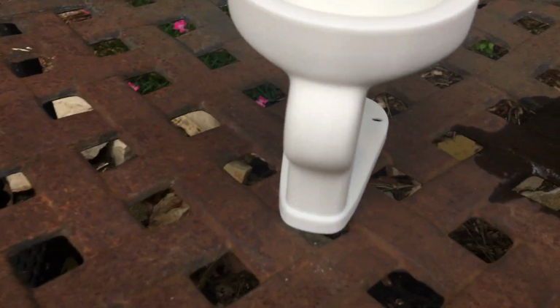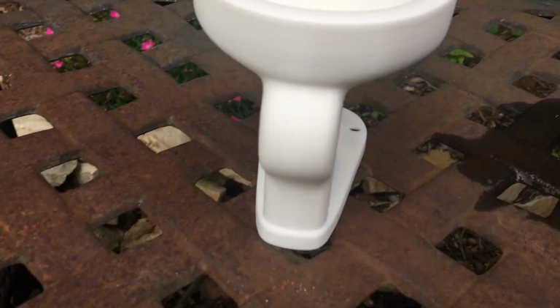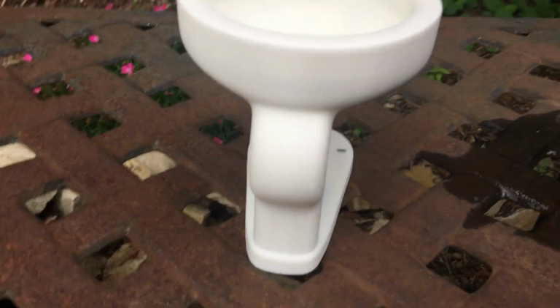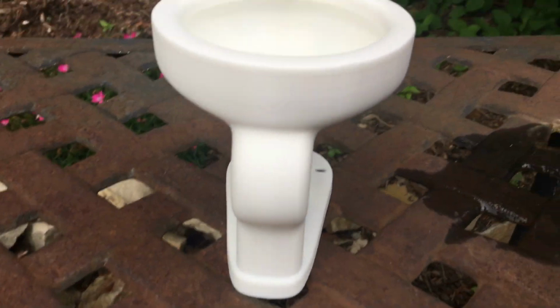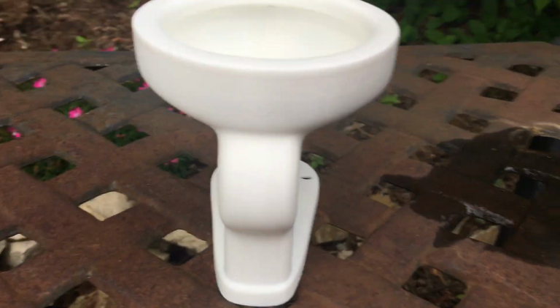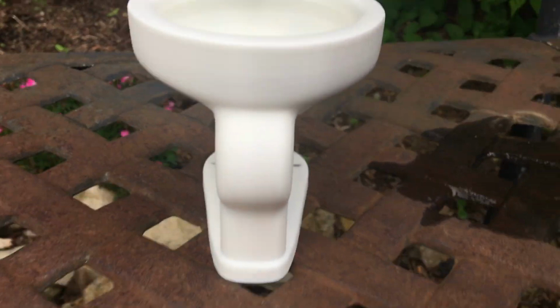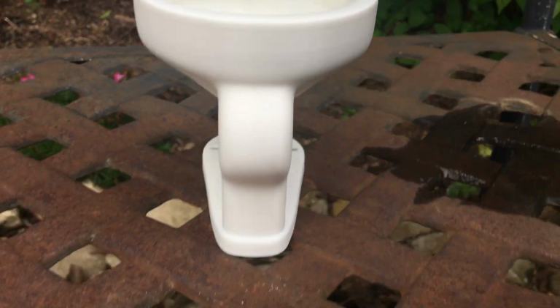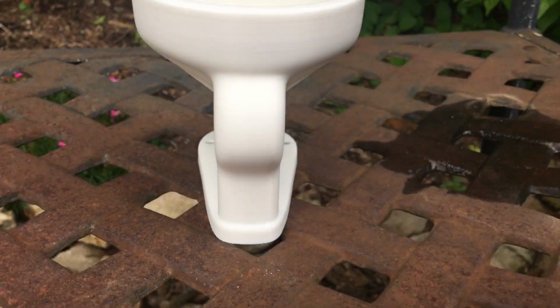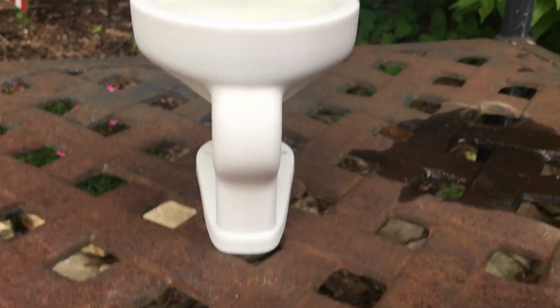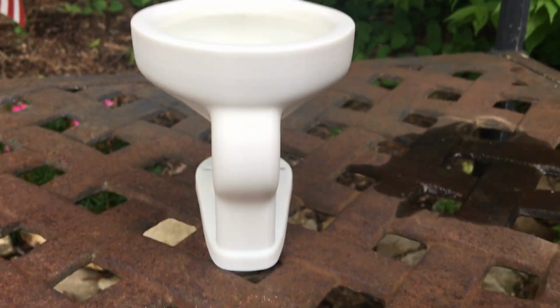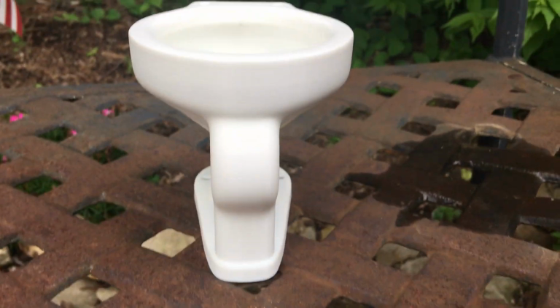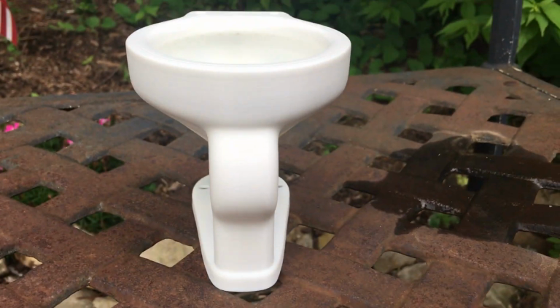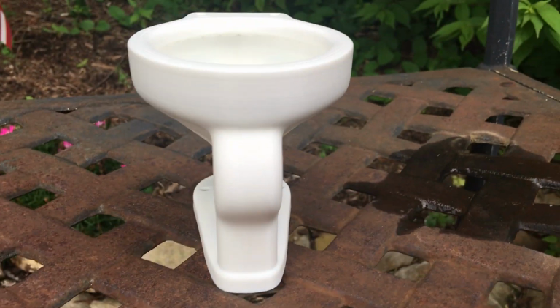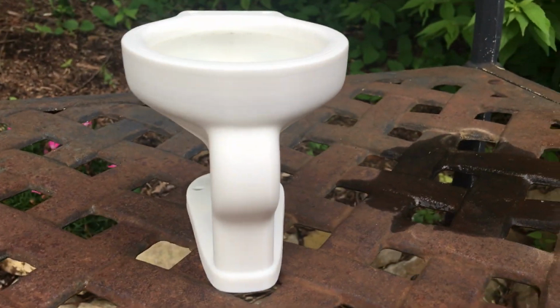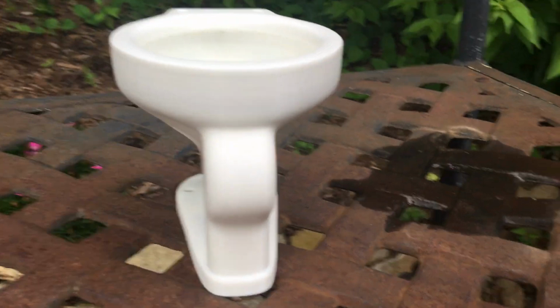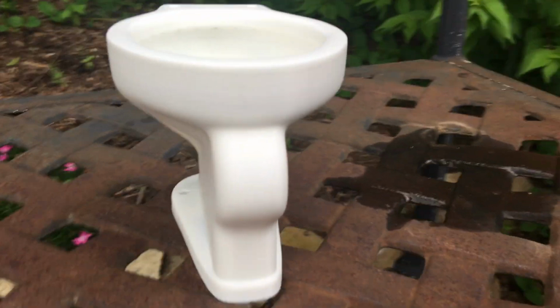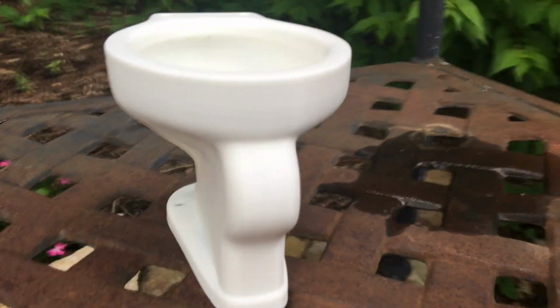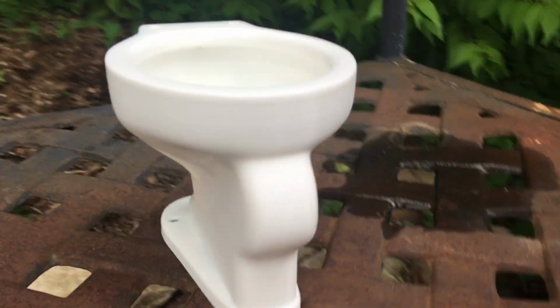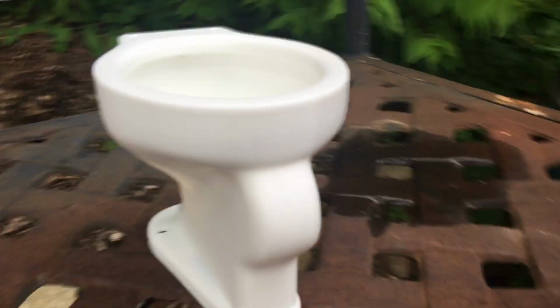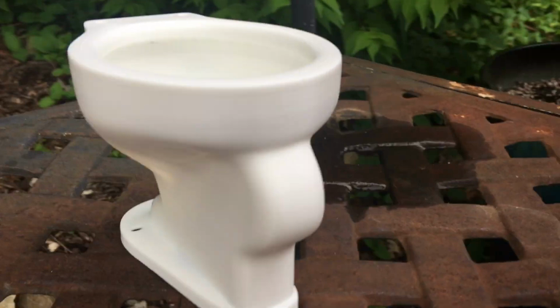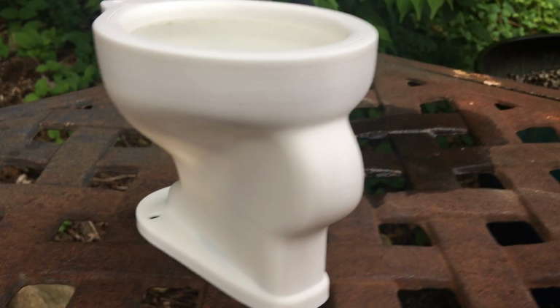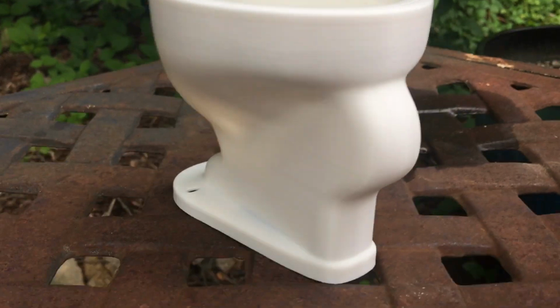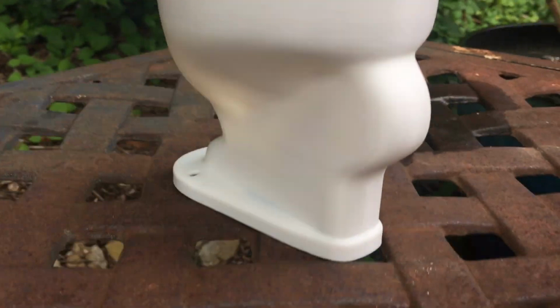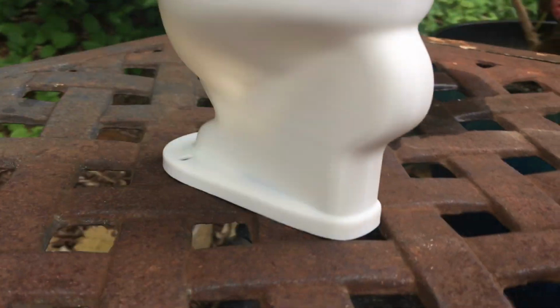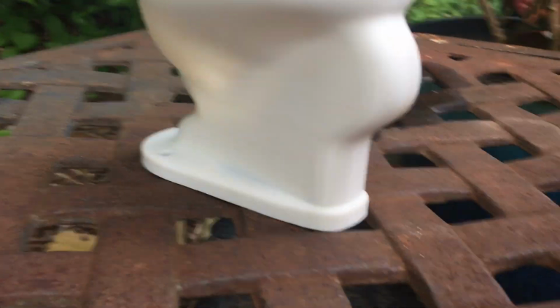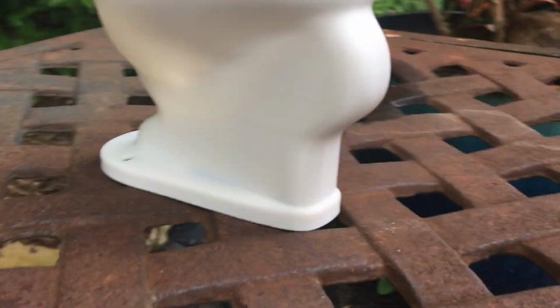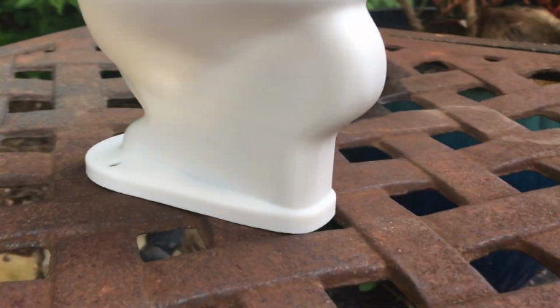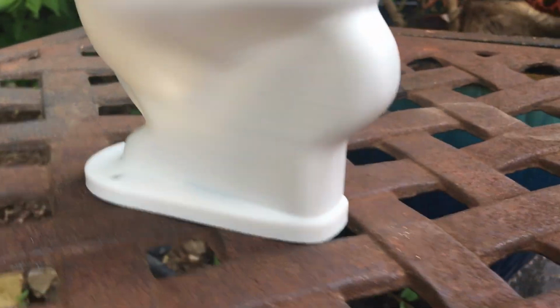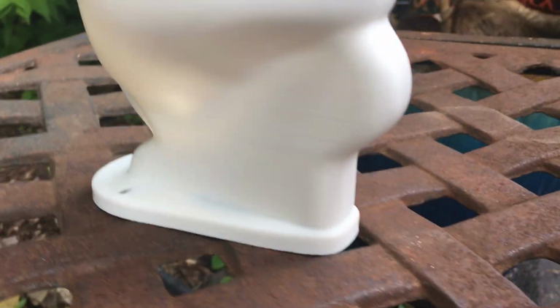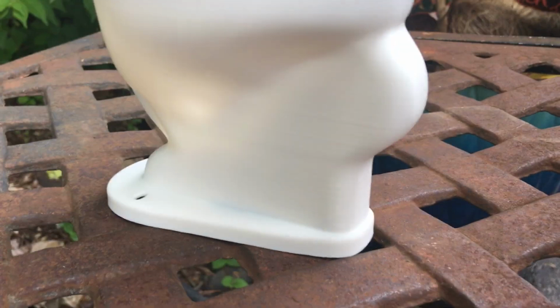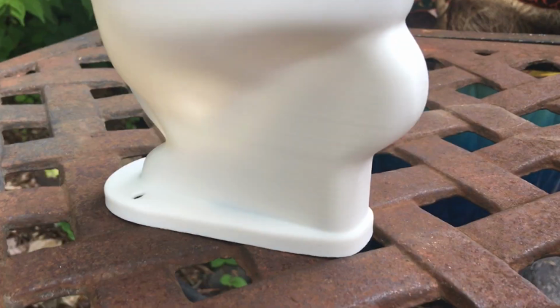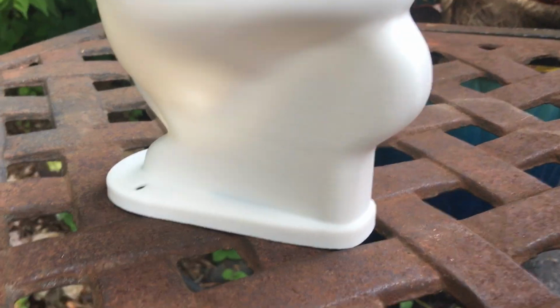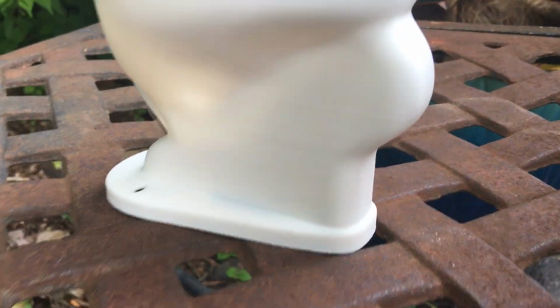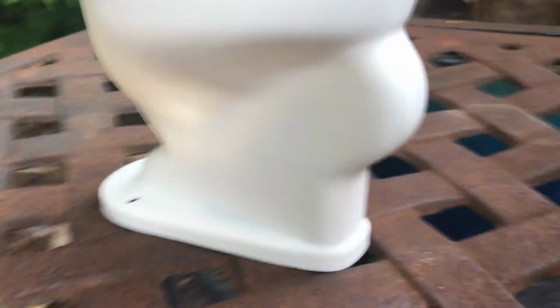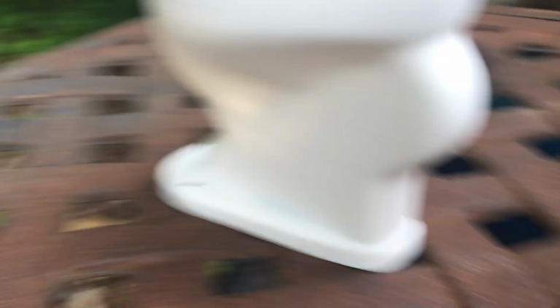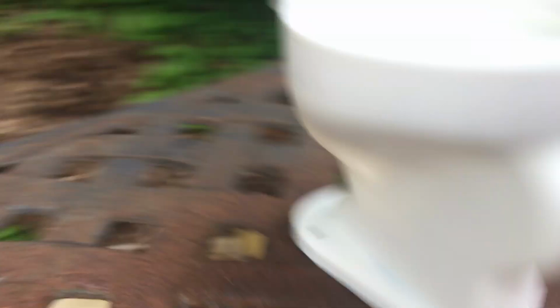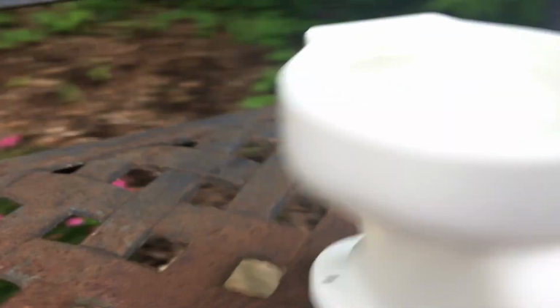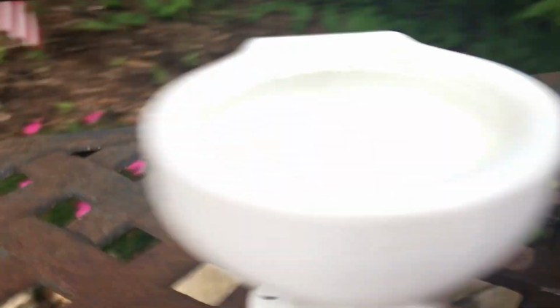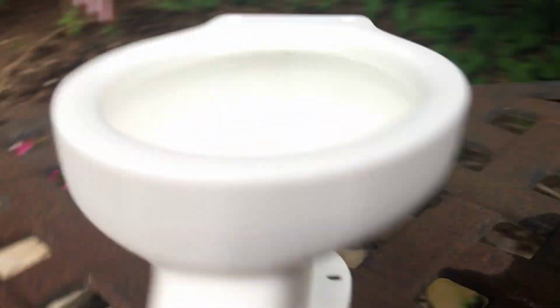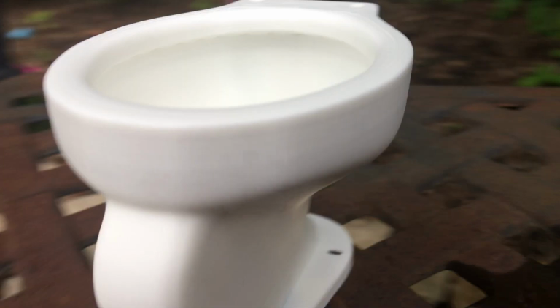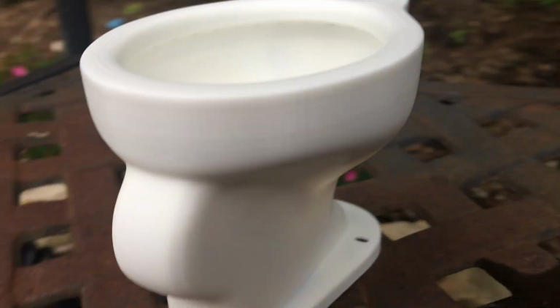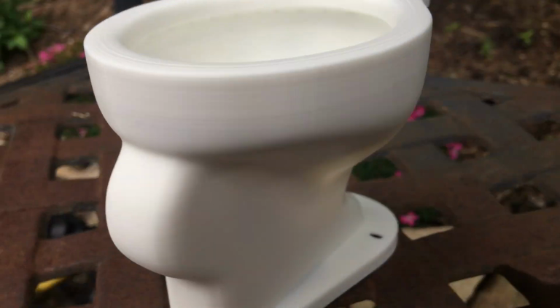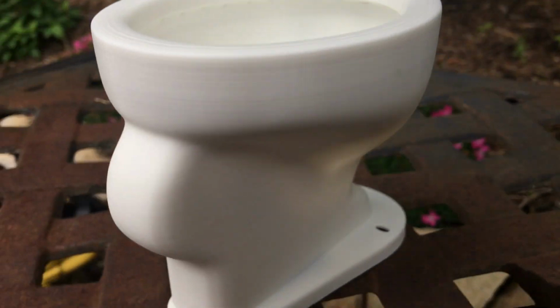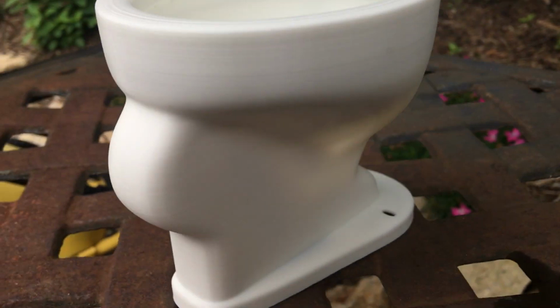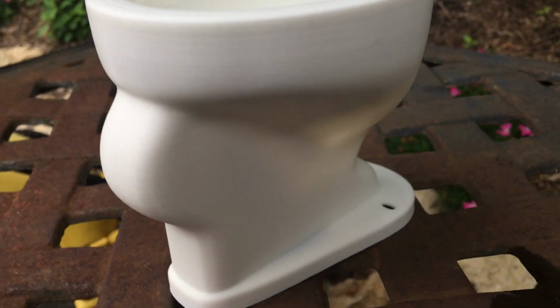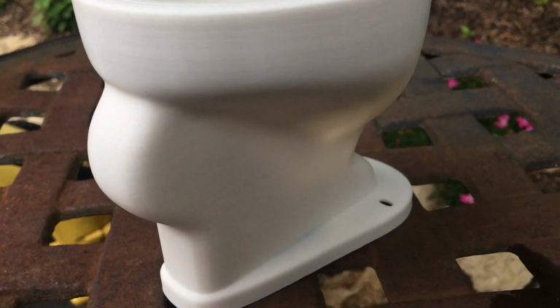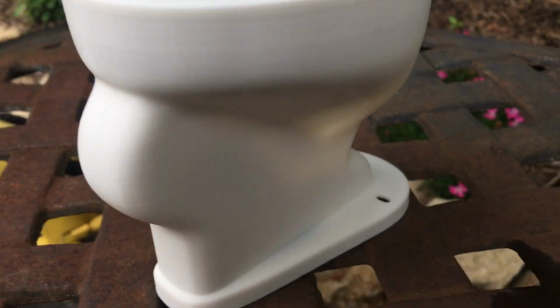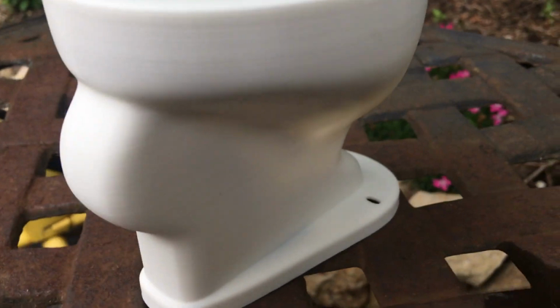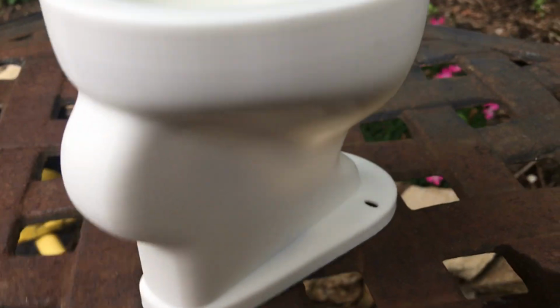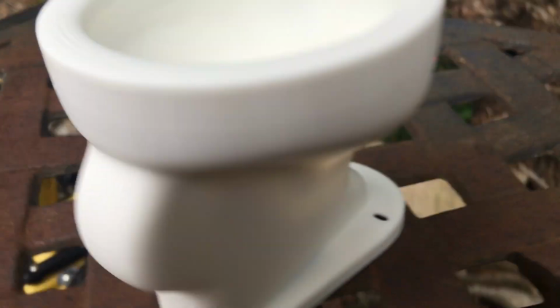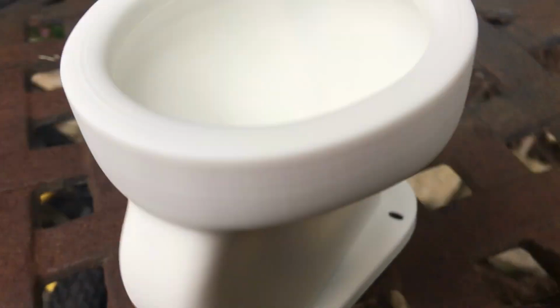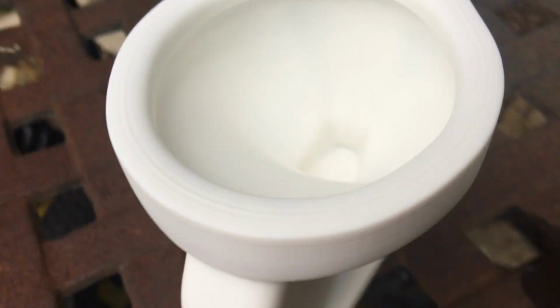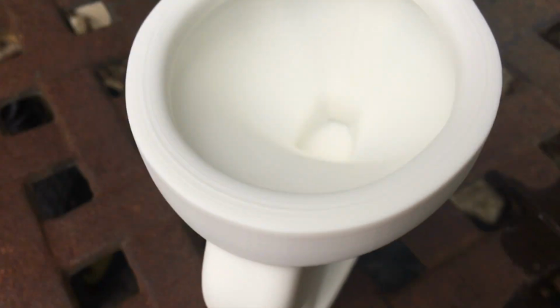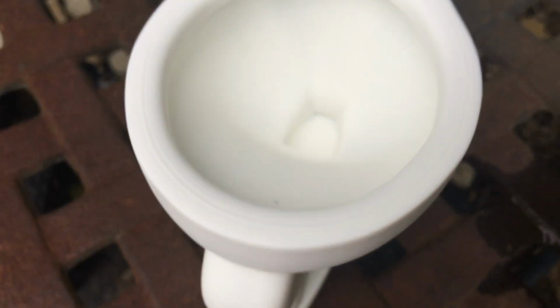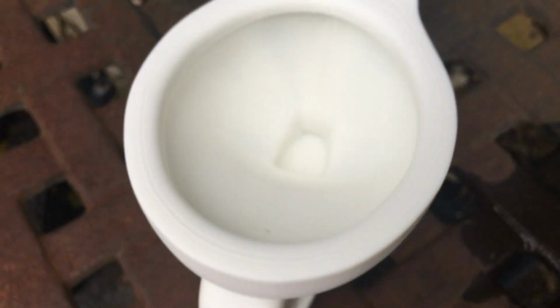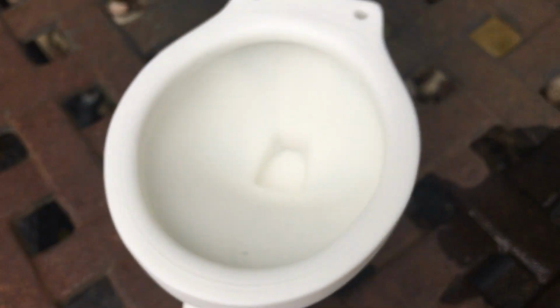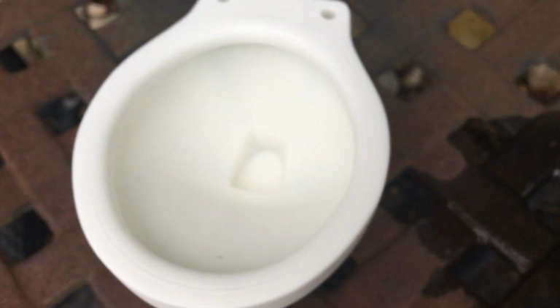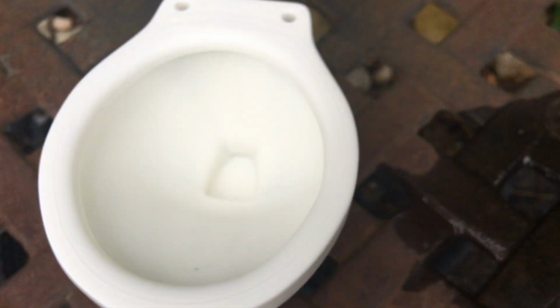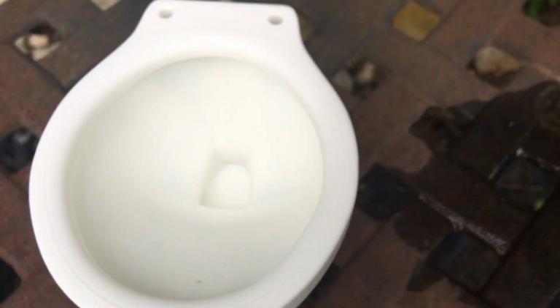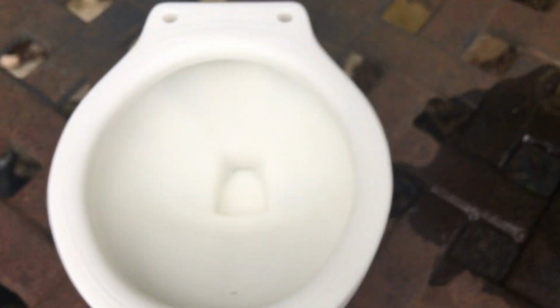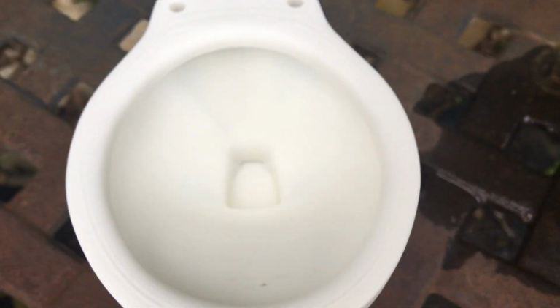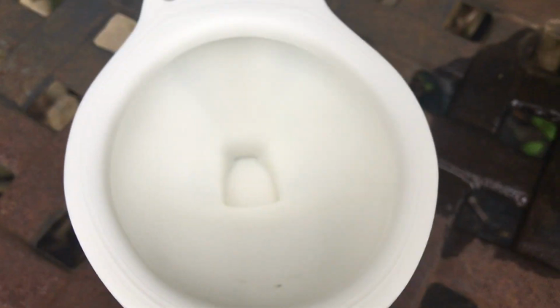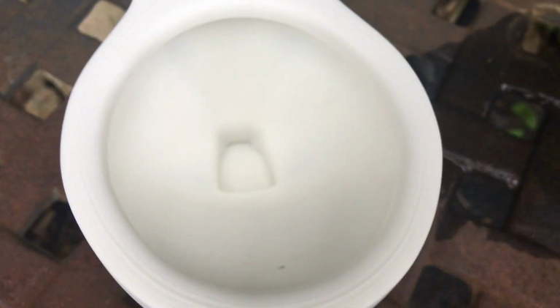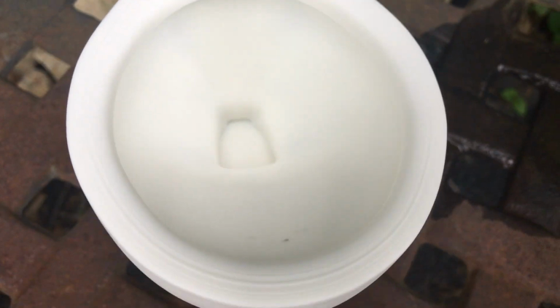So here's the front of the toilet. Here's the side. It's a very cool toilet — that's why I bought it.